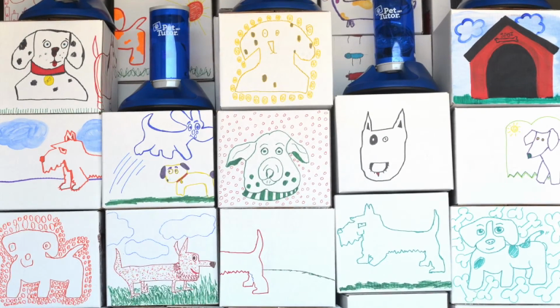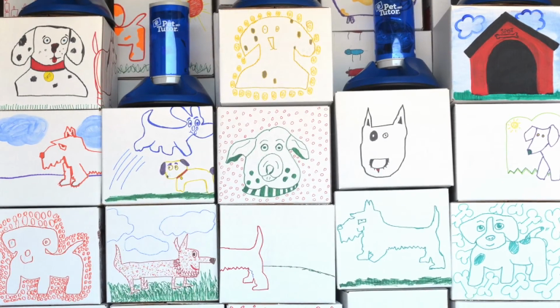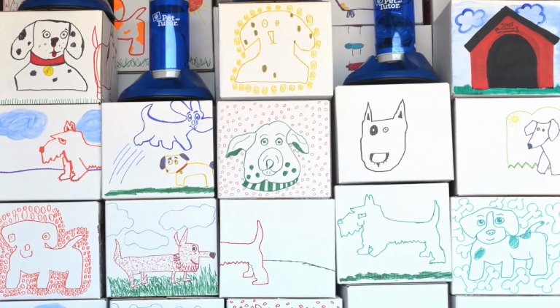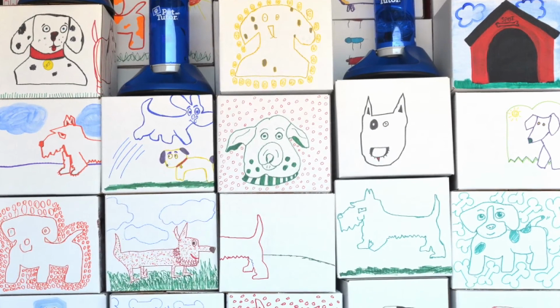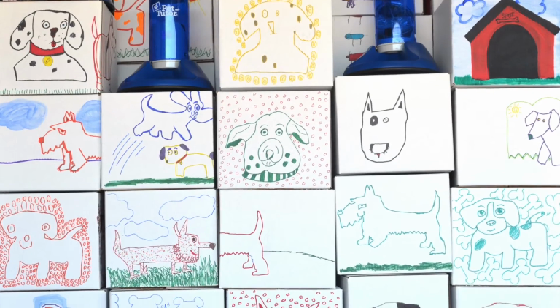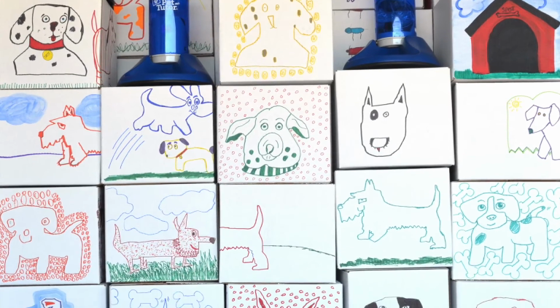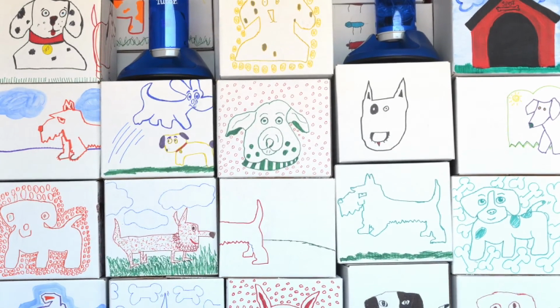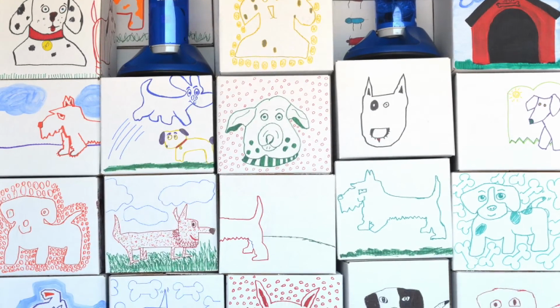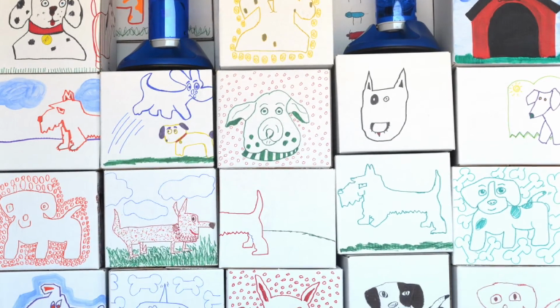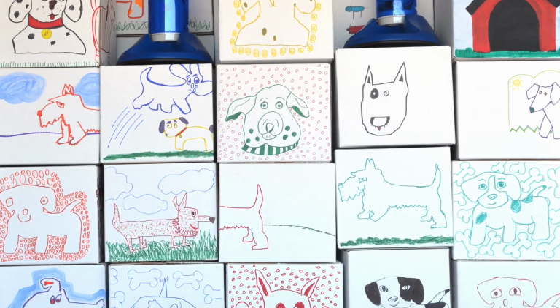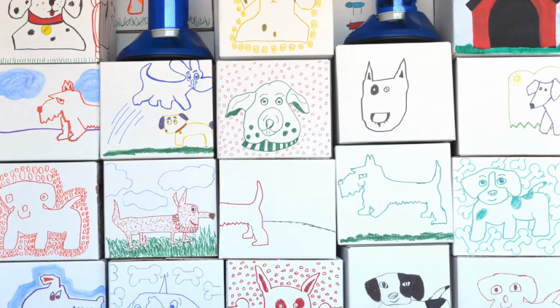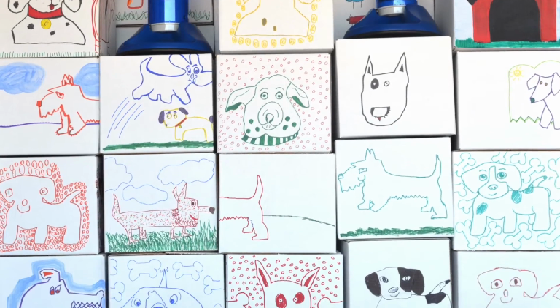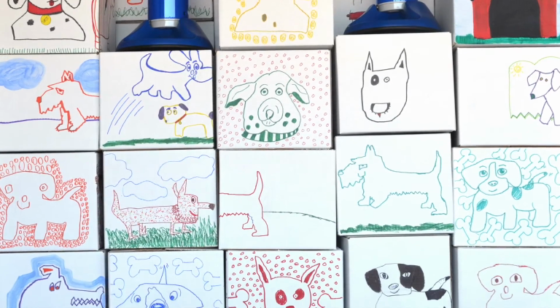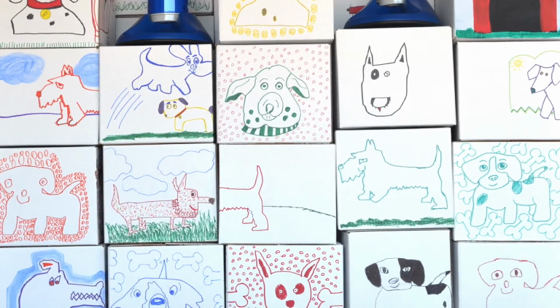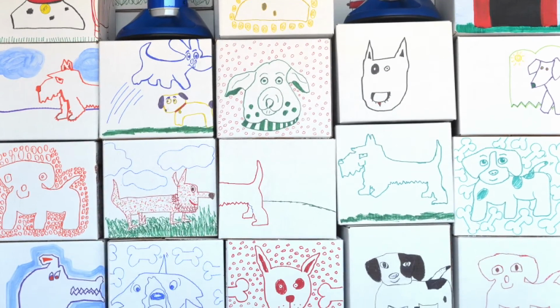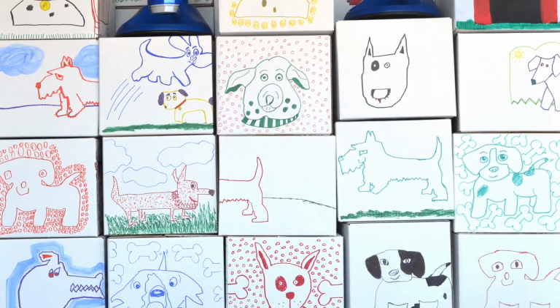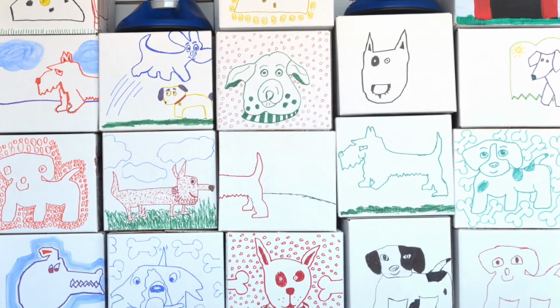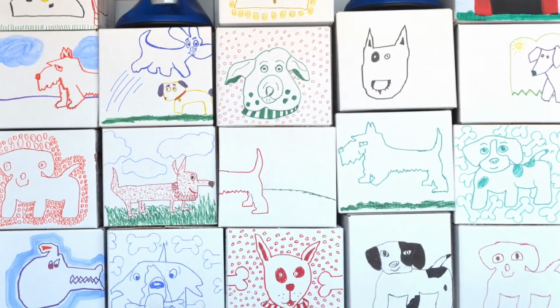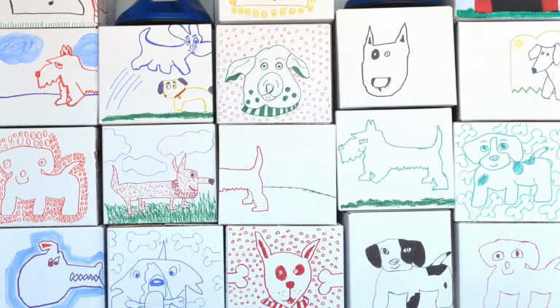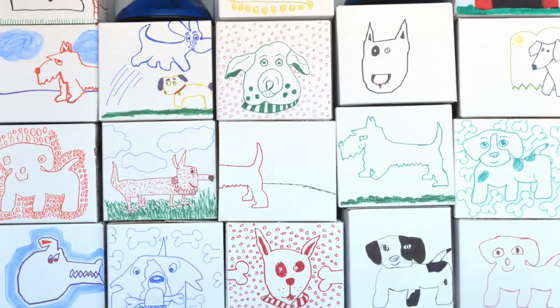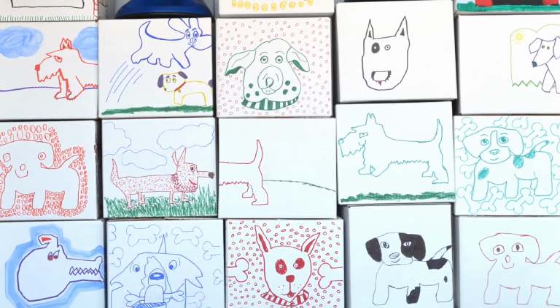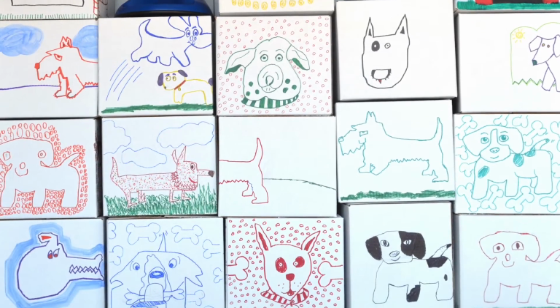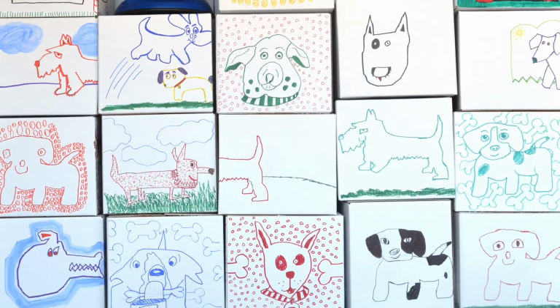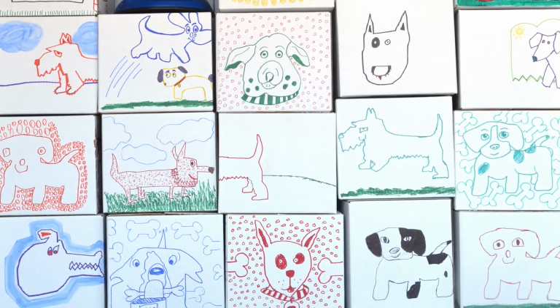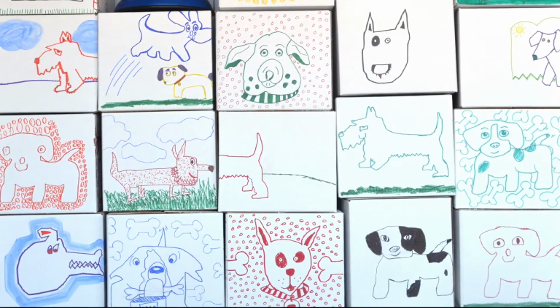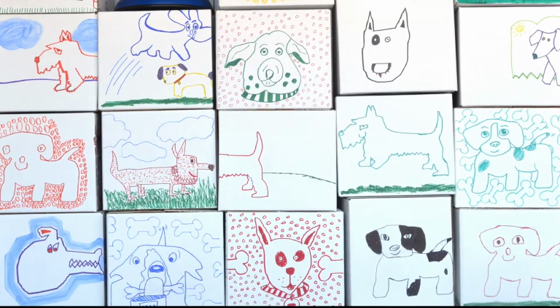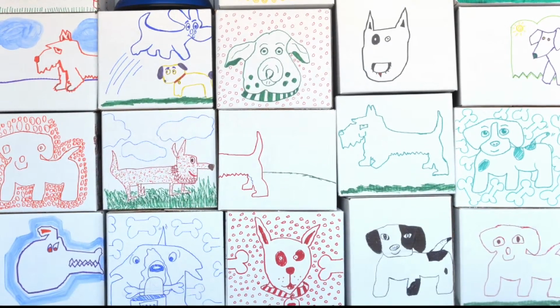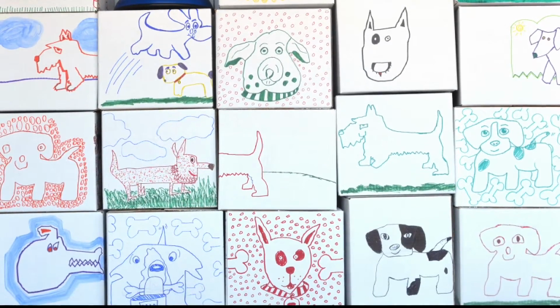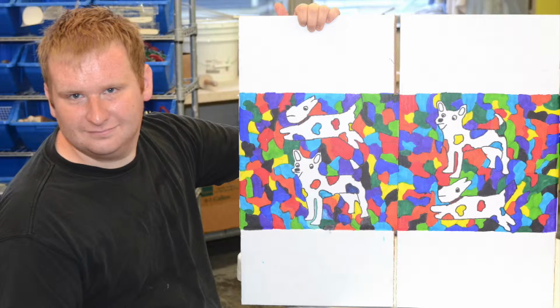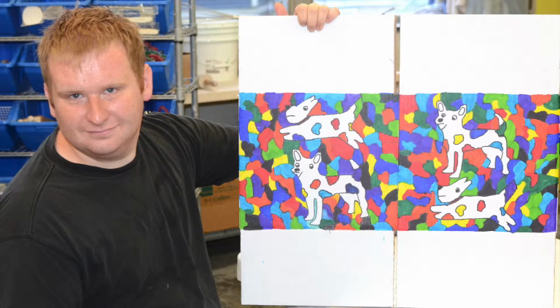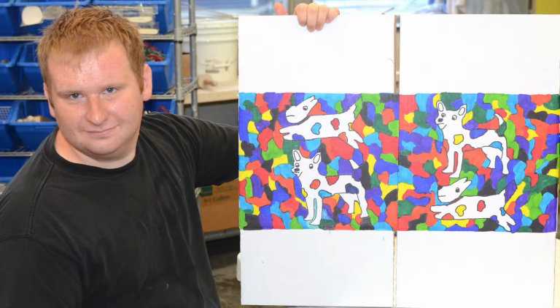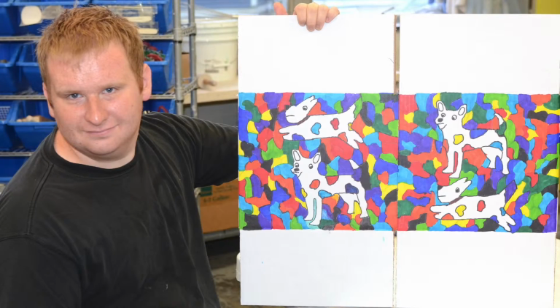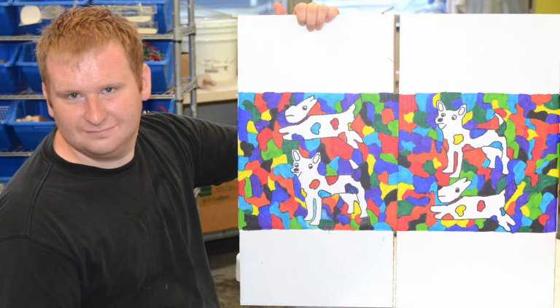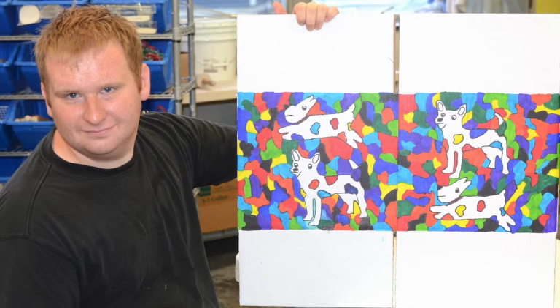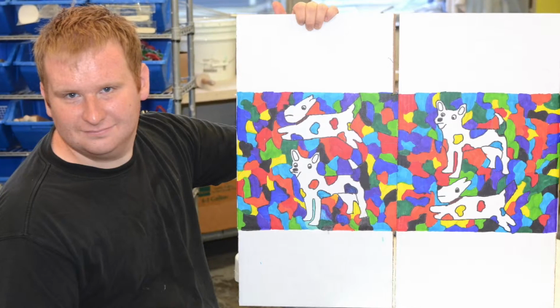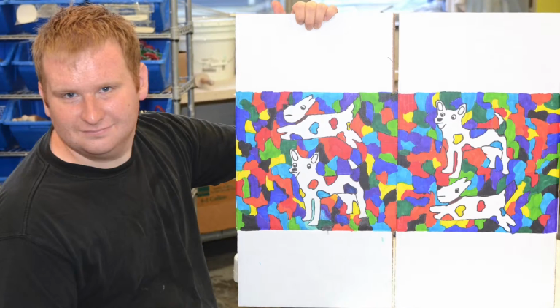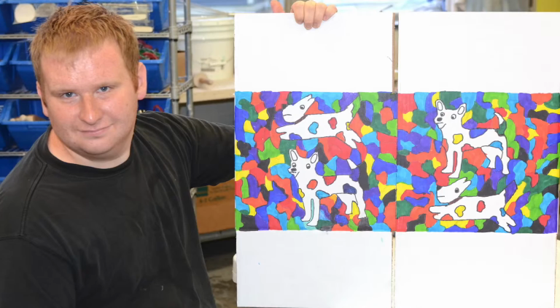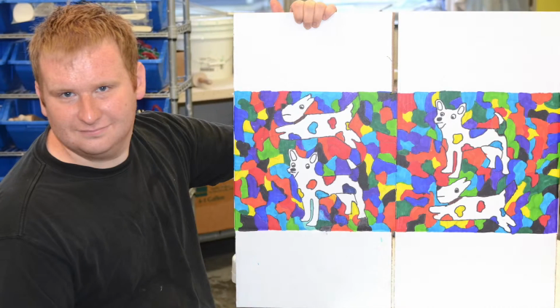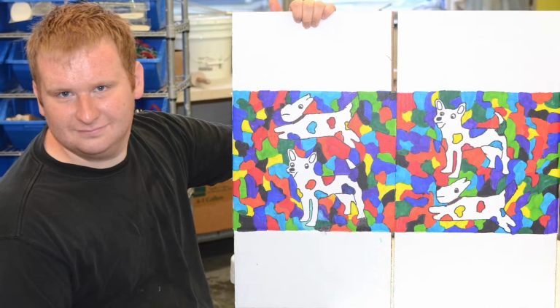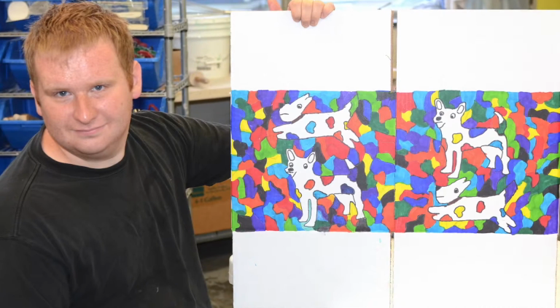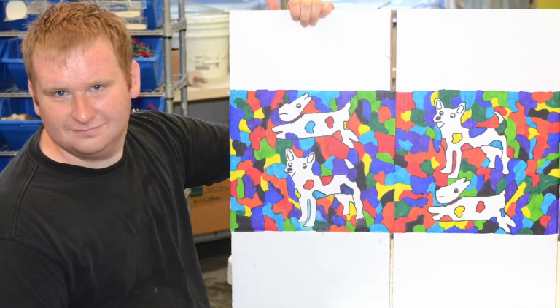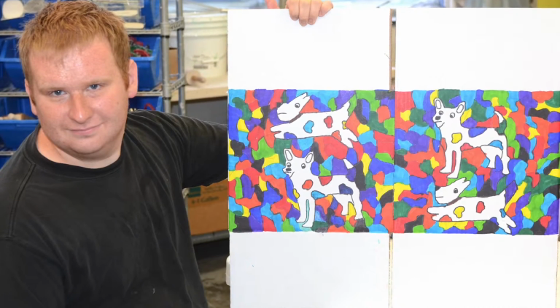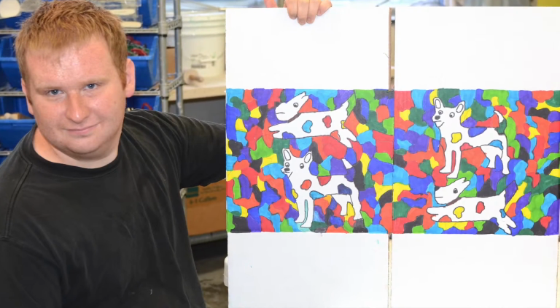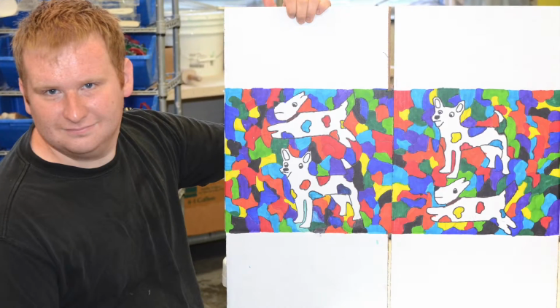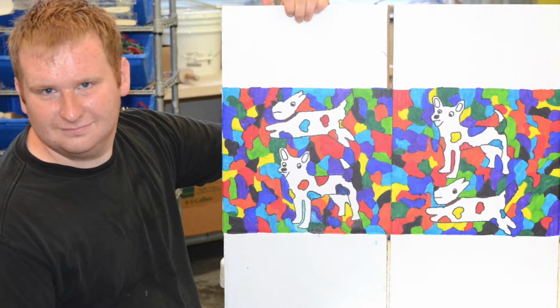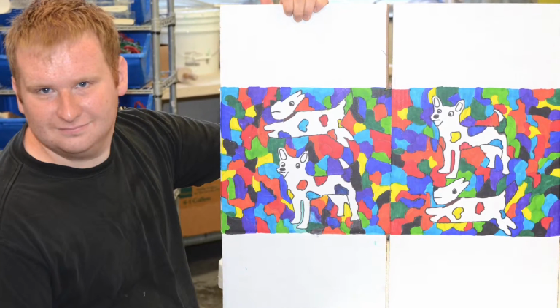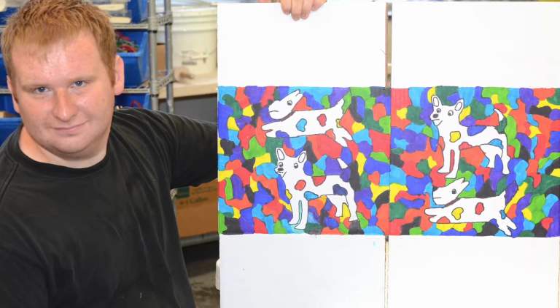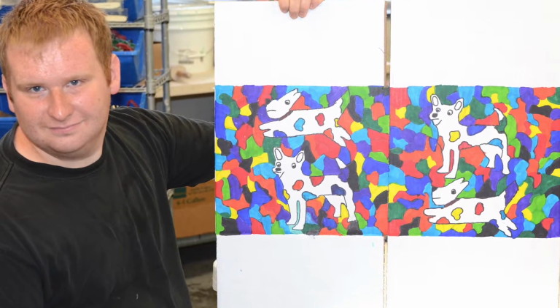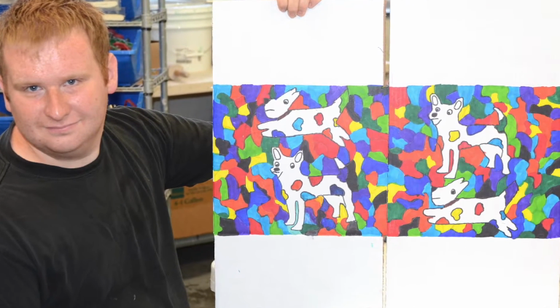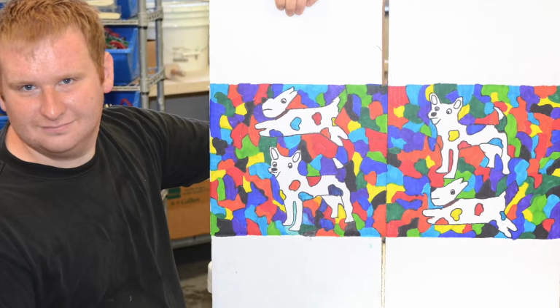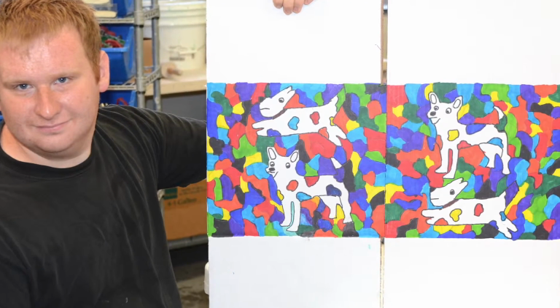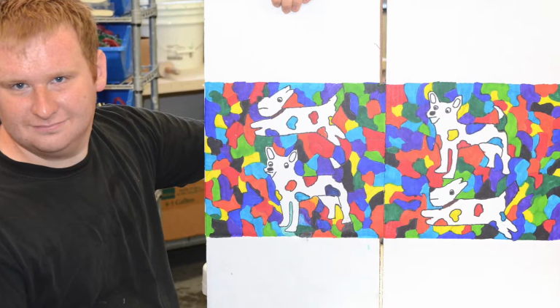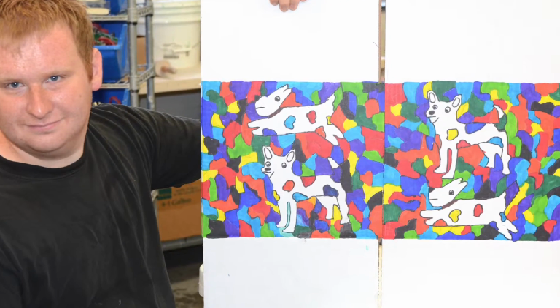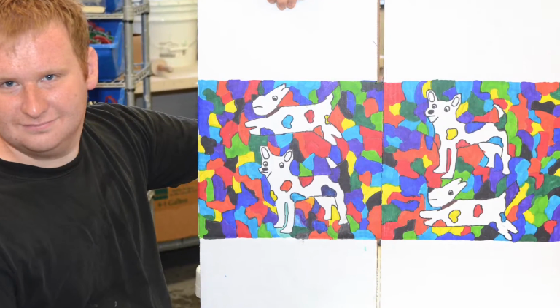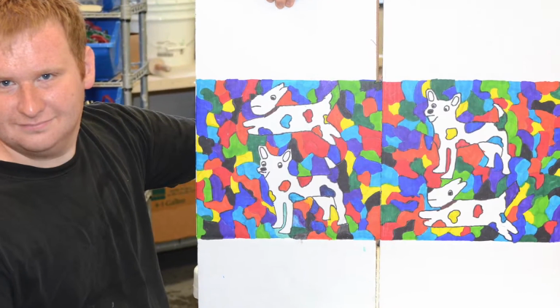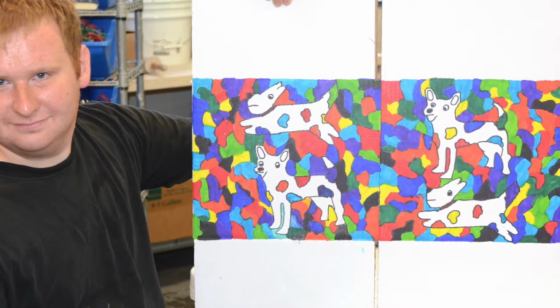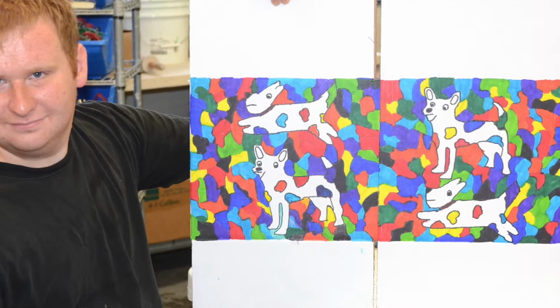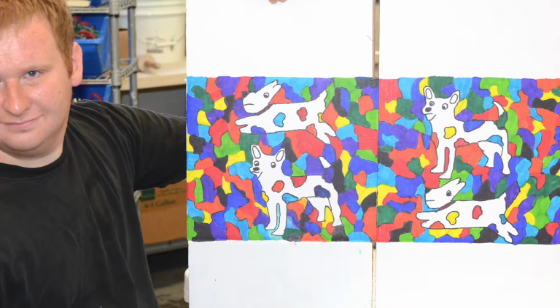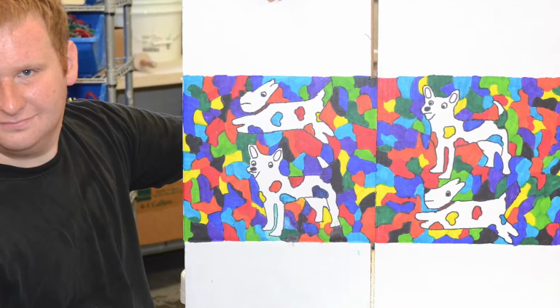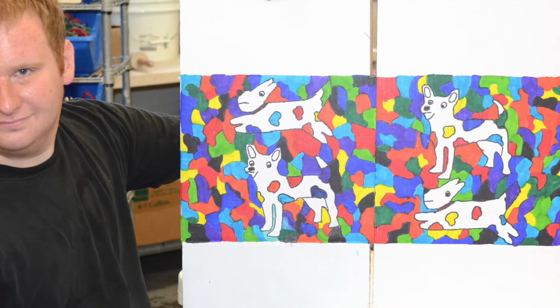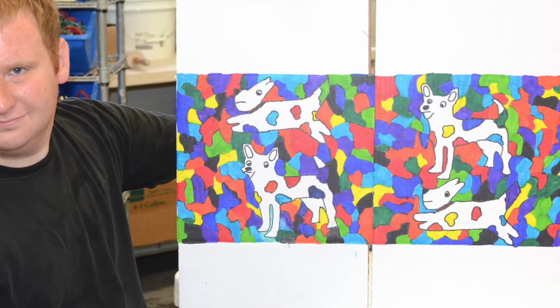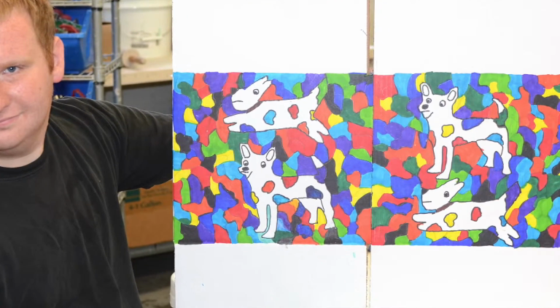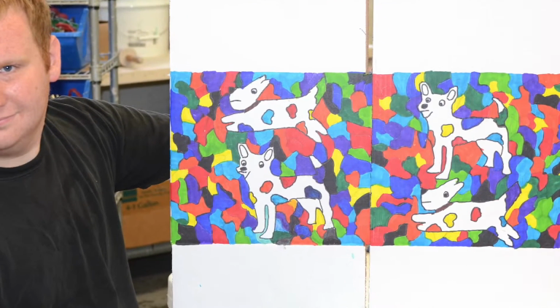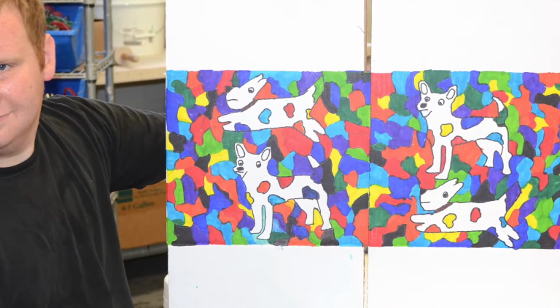Go social. Brag about their art. Share it with others. Tell their story.